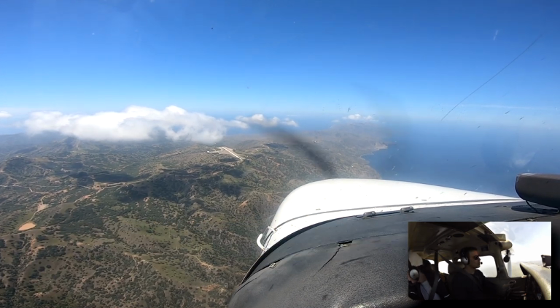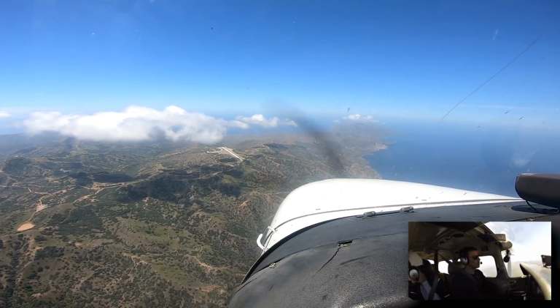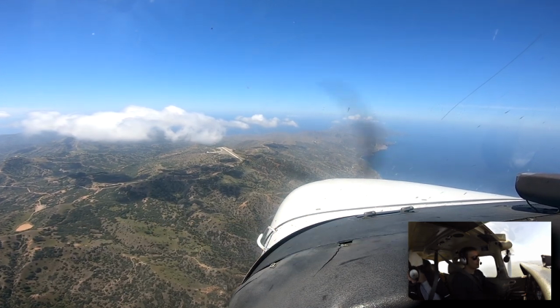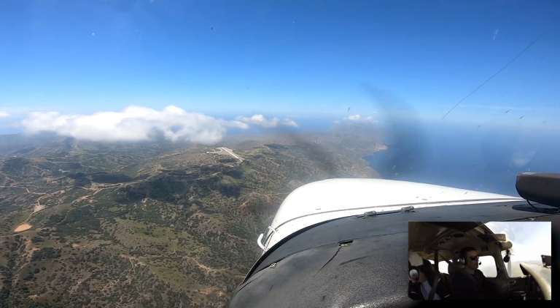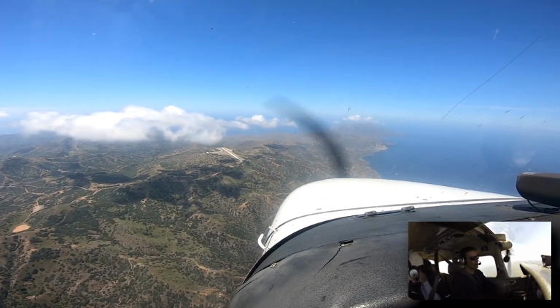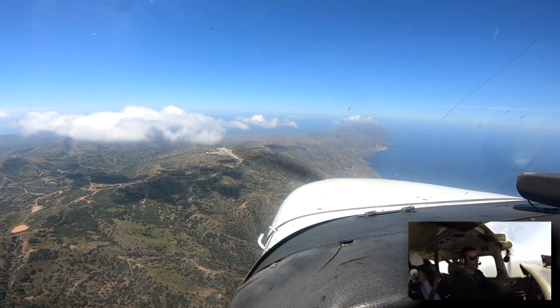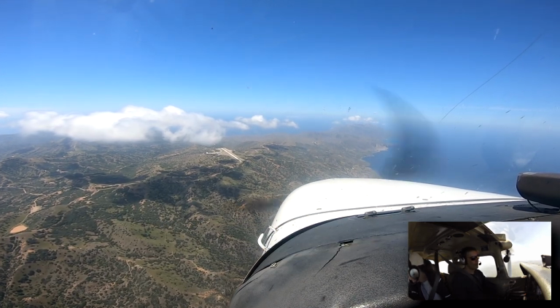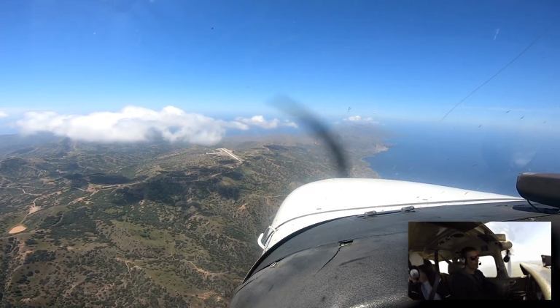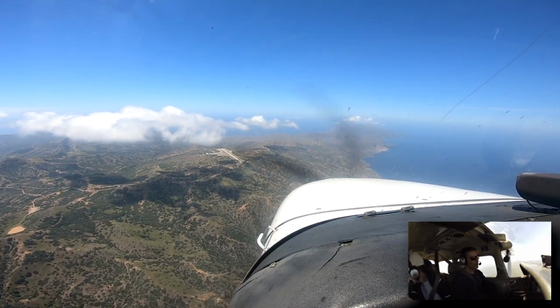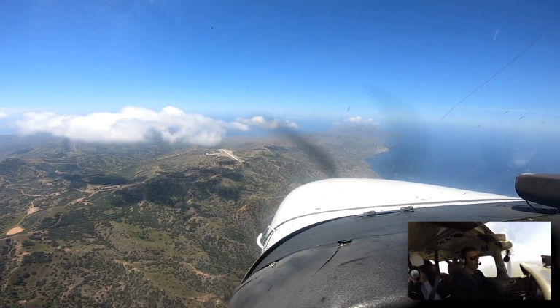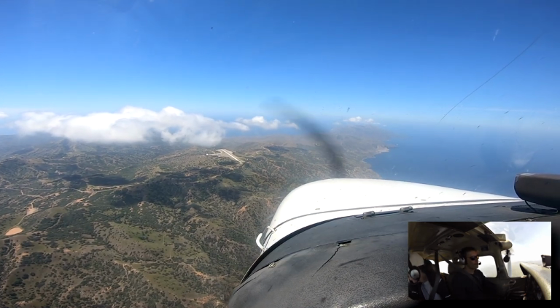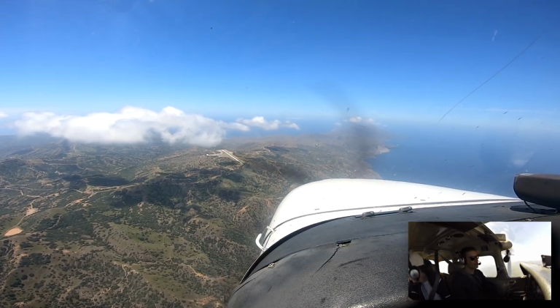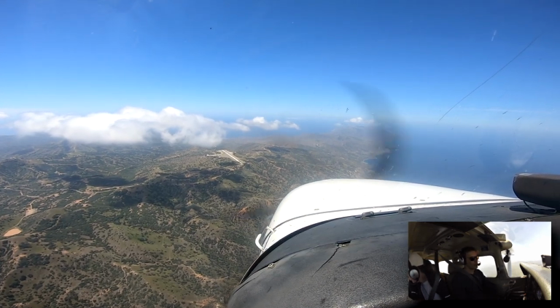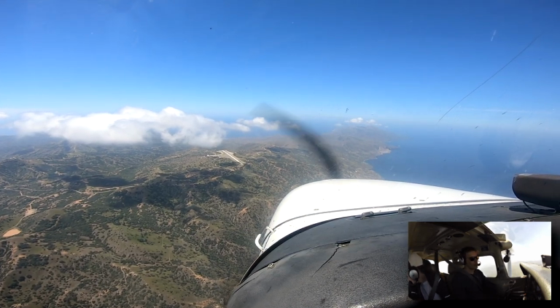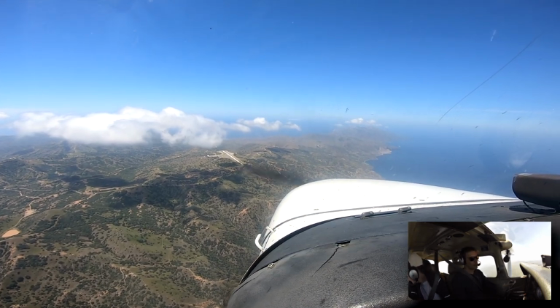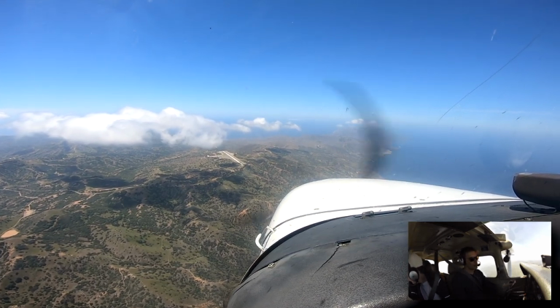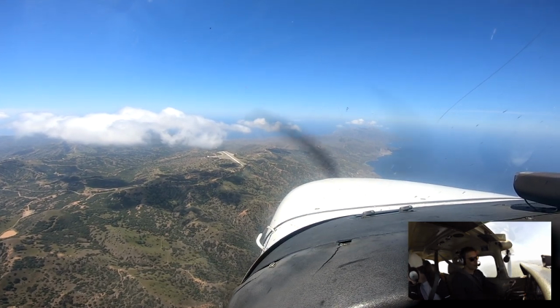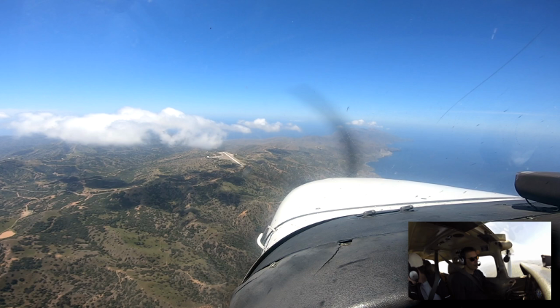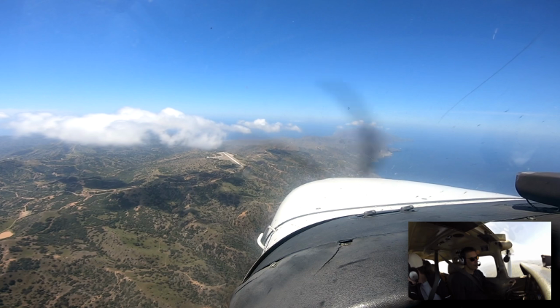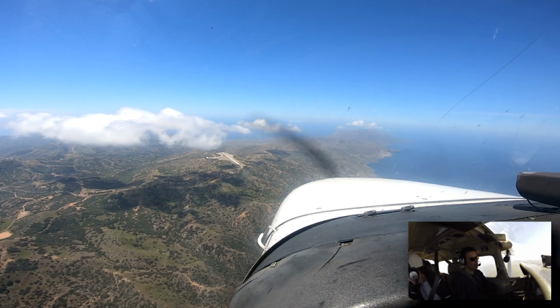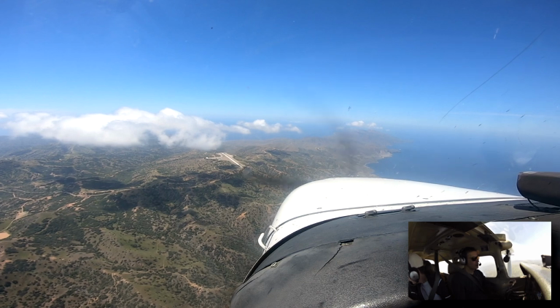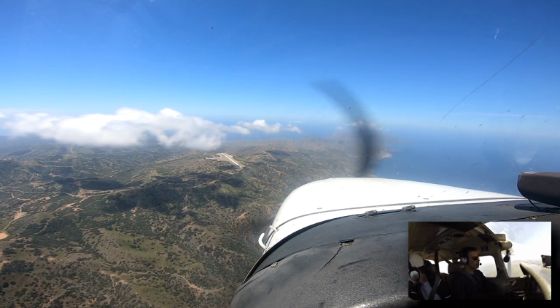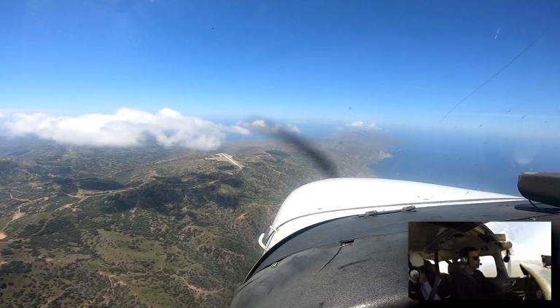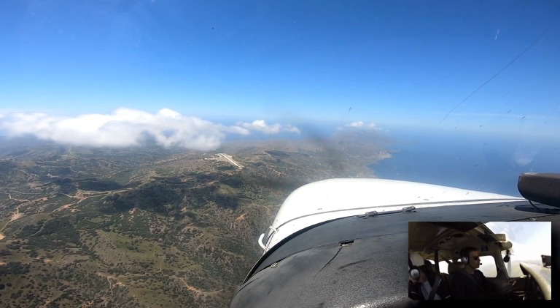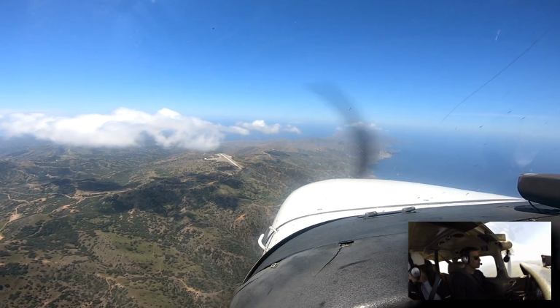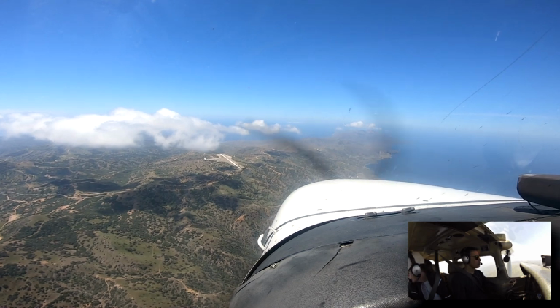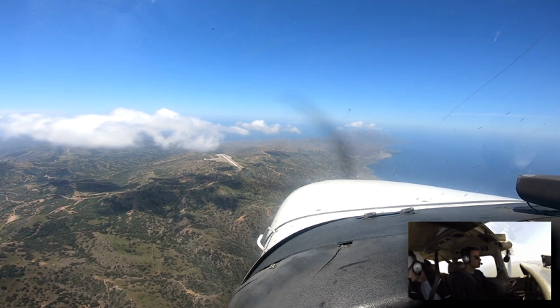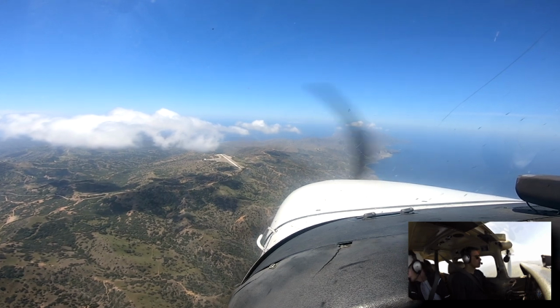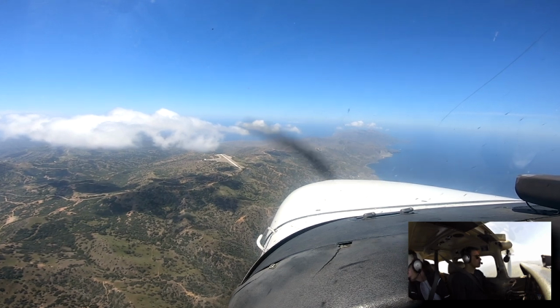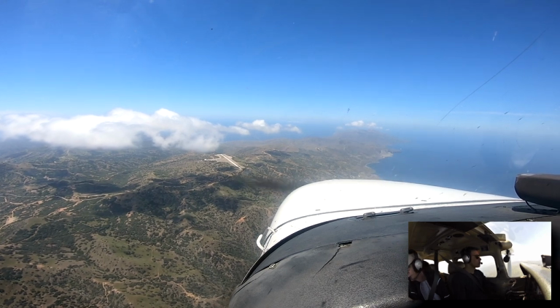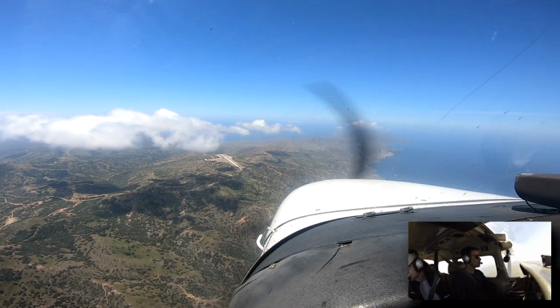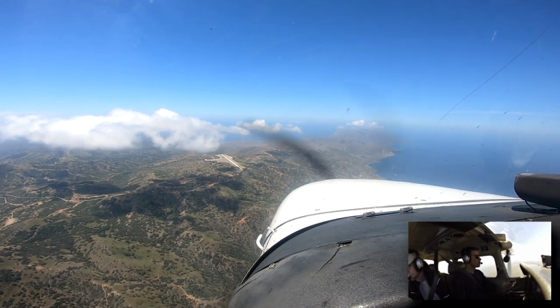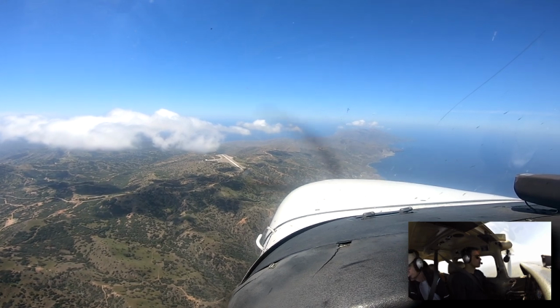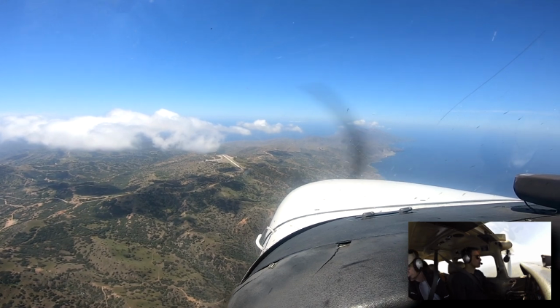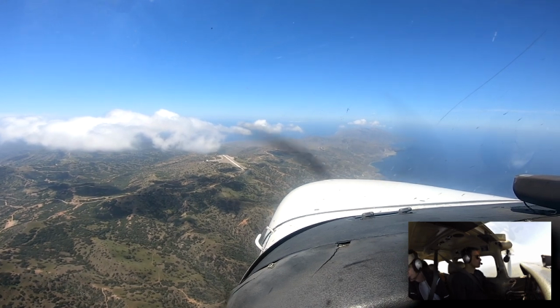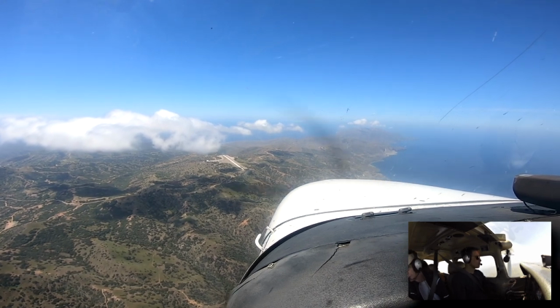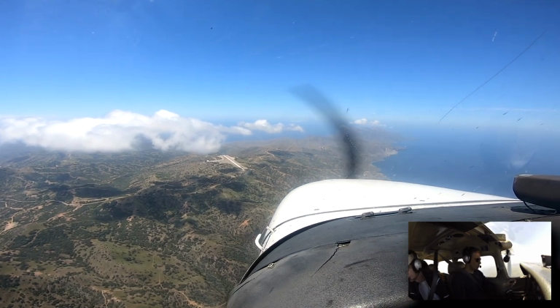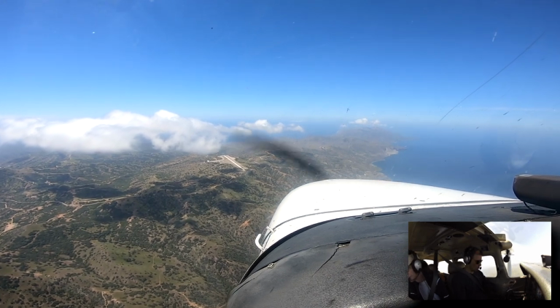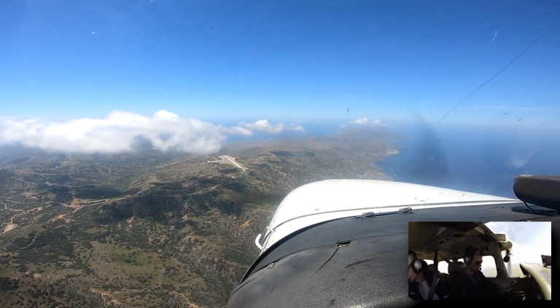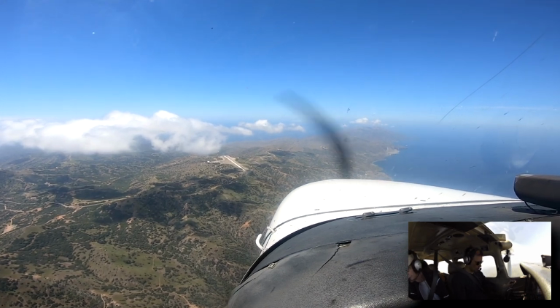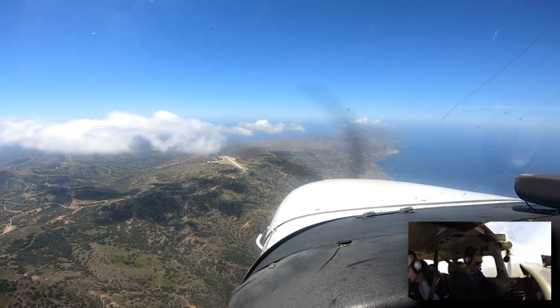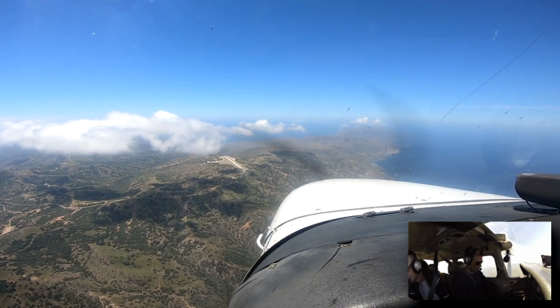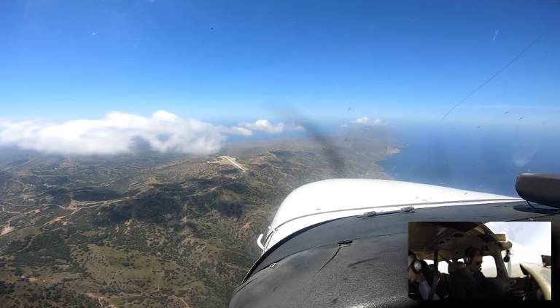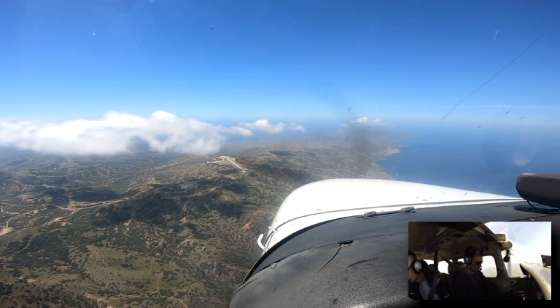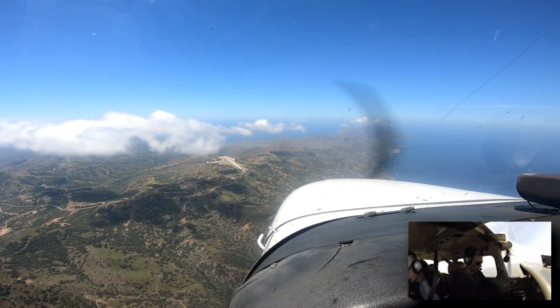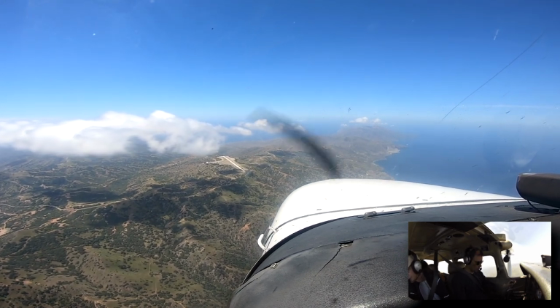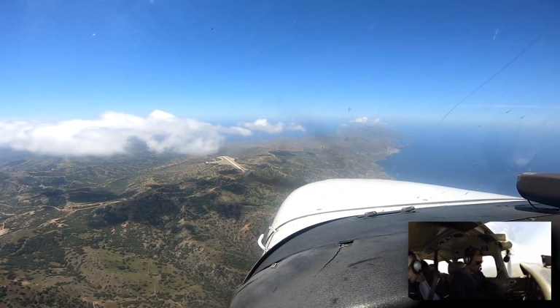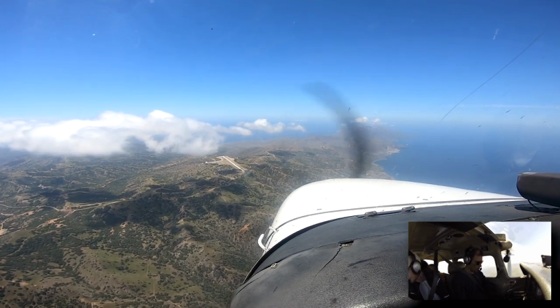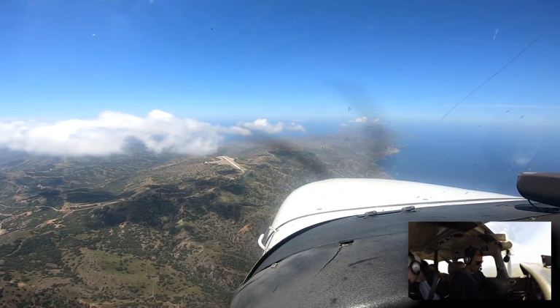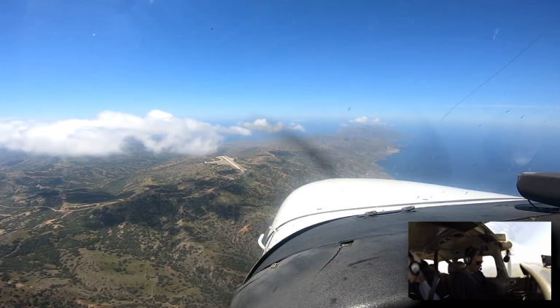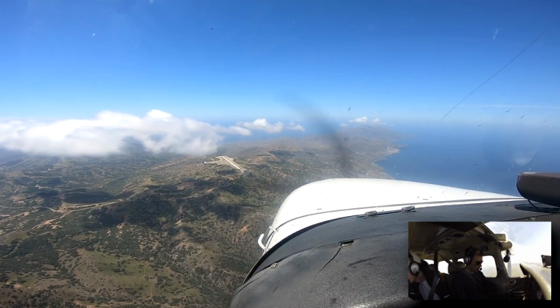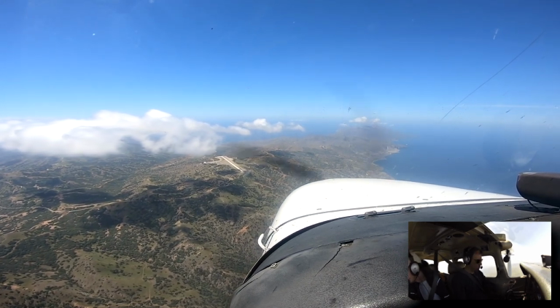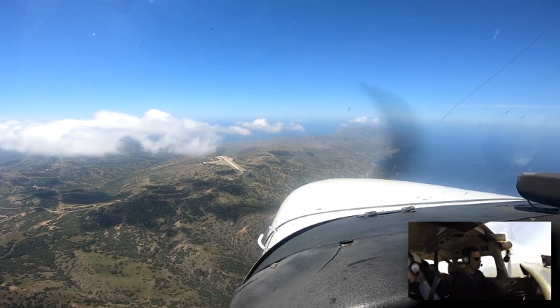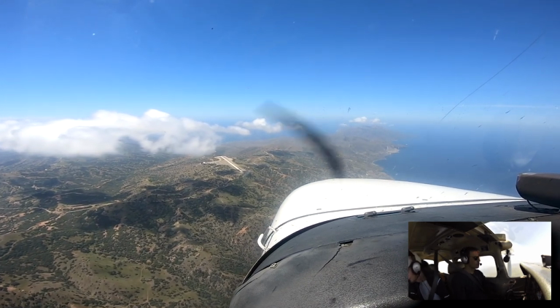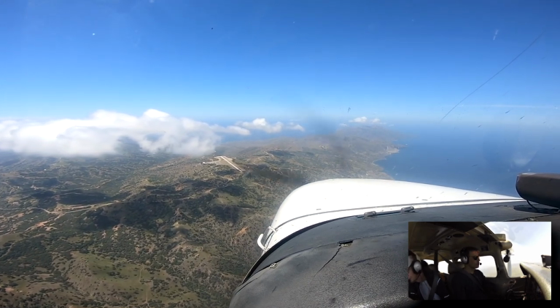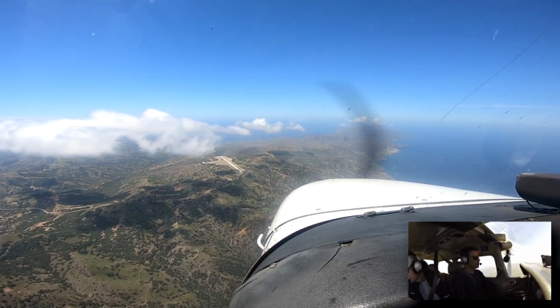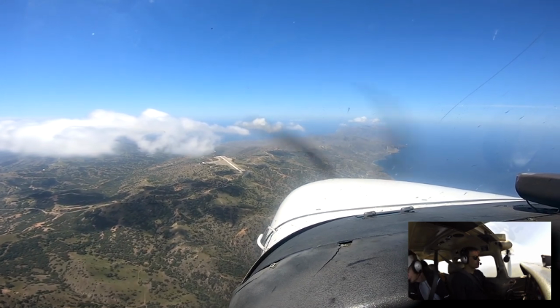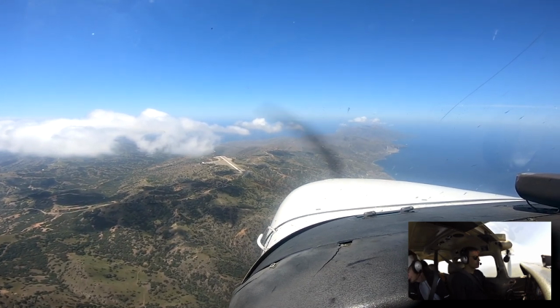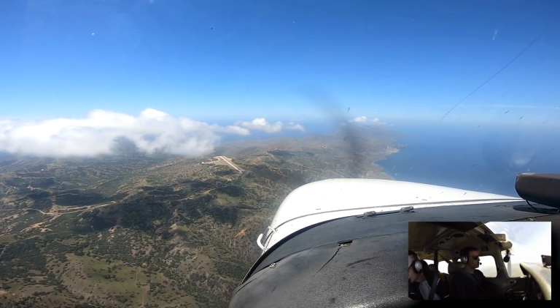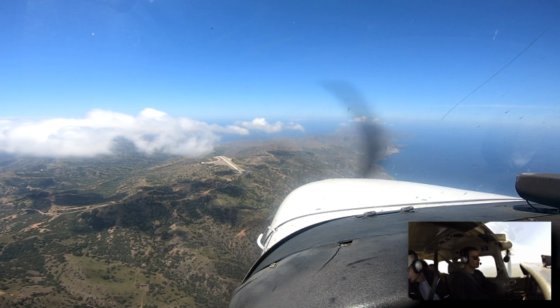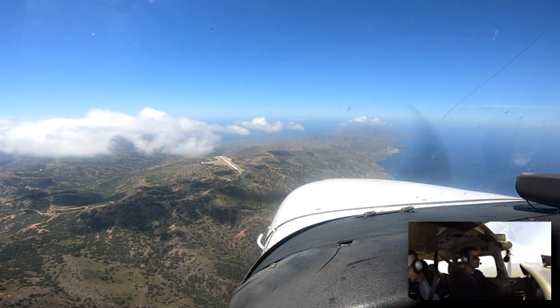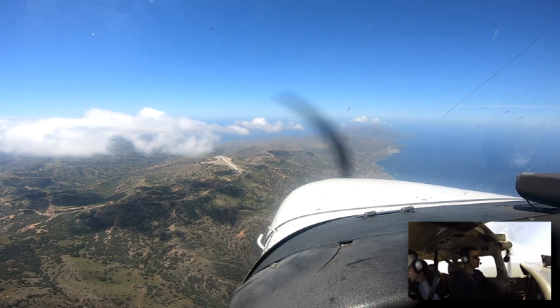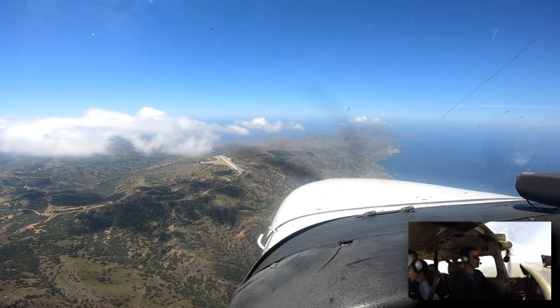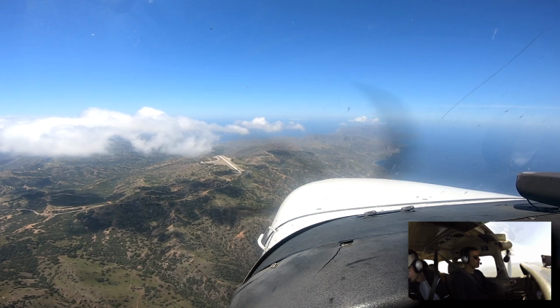Catalina traffic, November 247 Lima, 13 miles to the east, descending through 6000, inbound for landing, Catalina traffic.